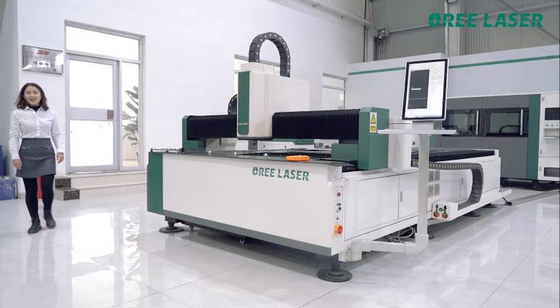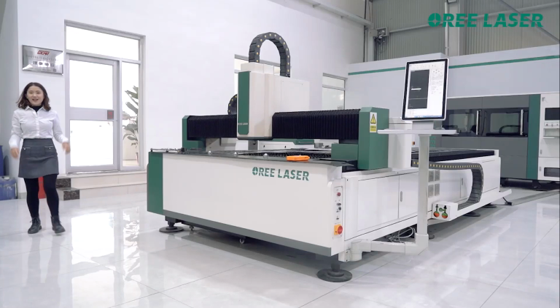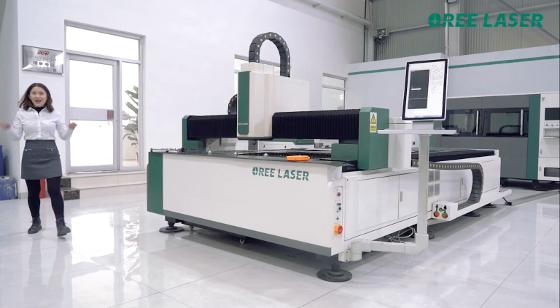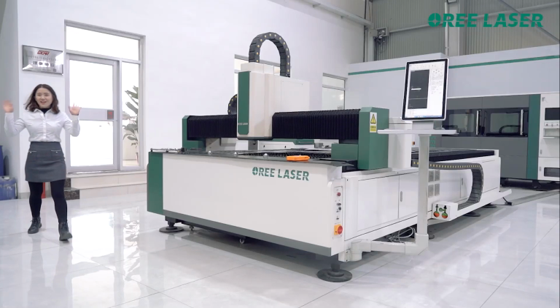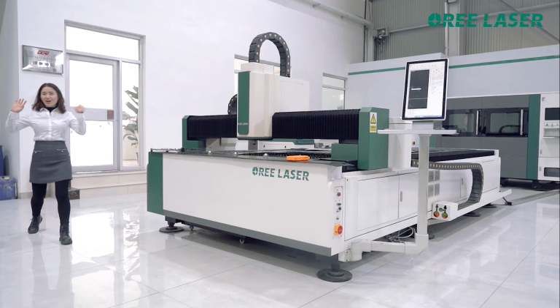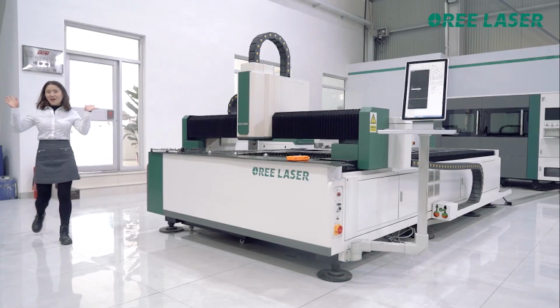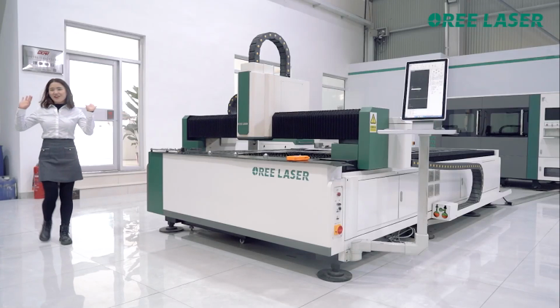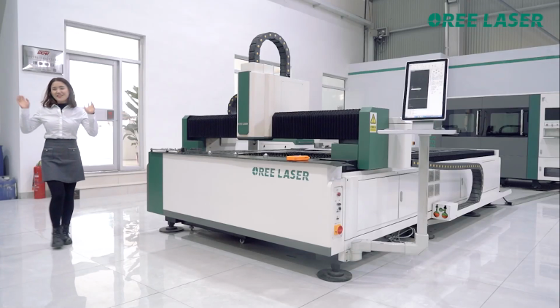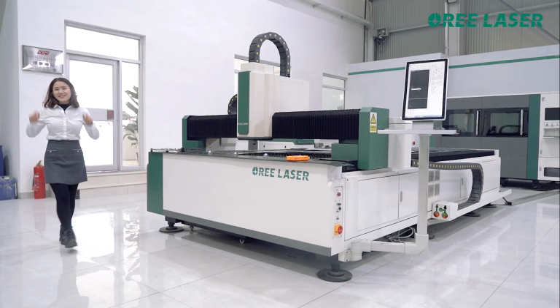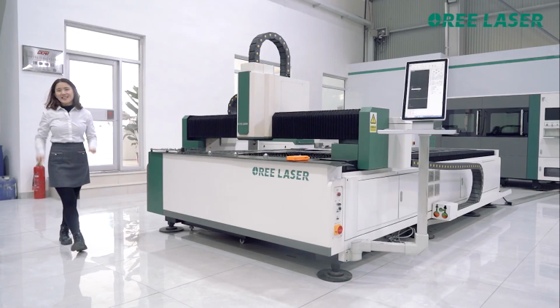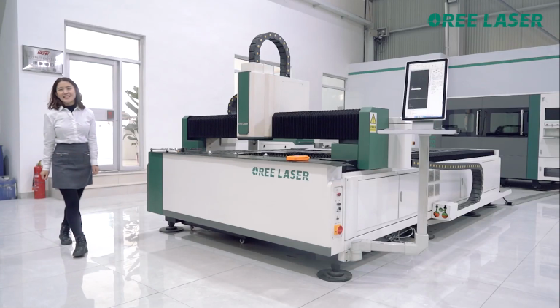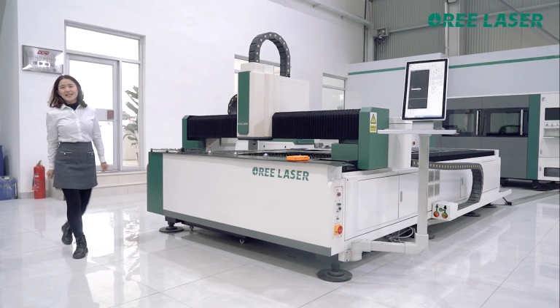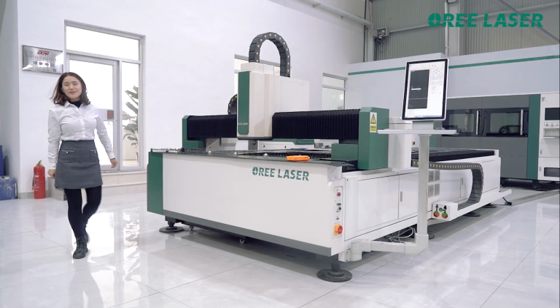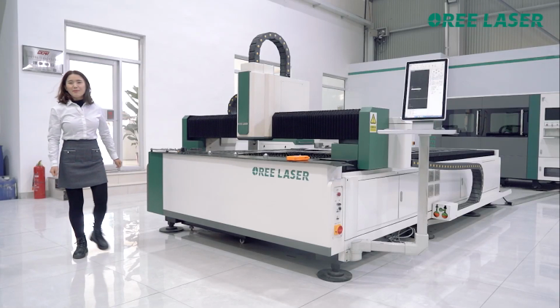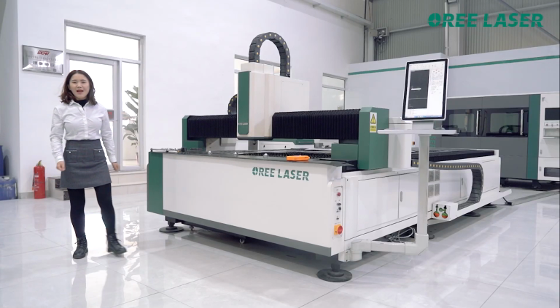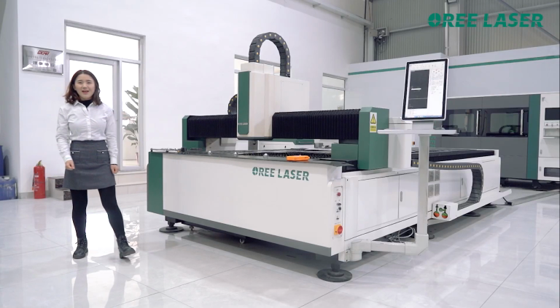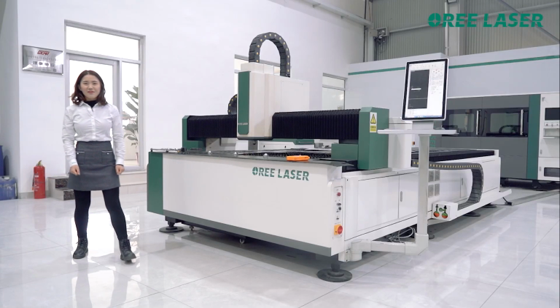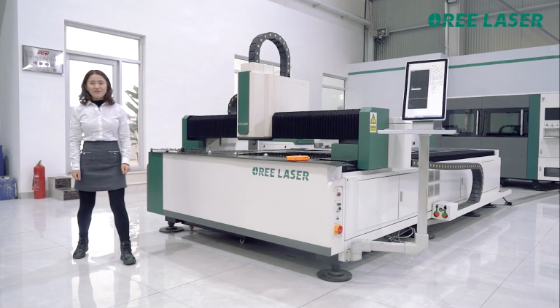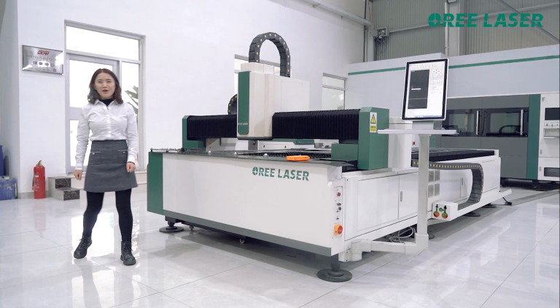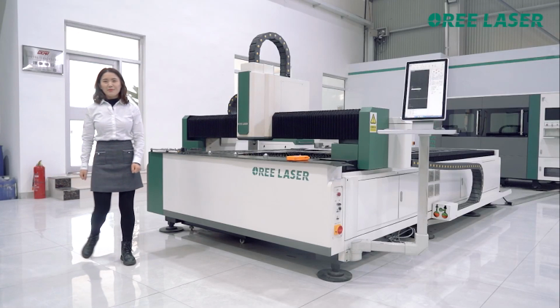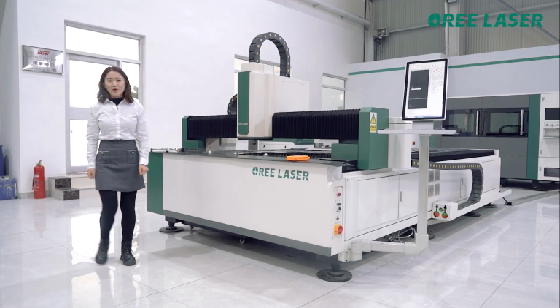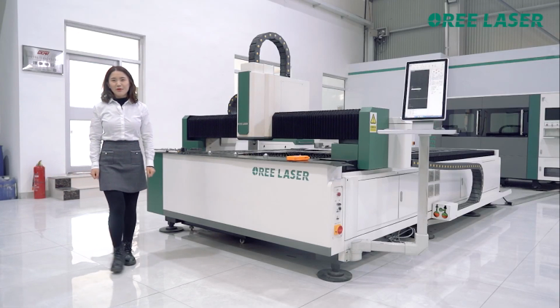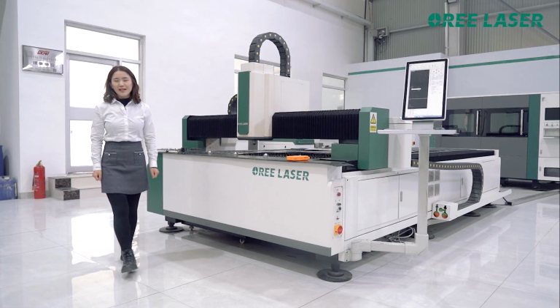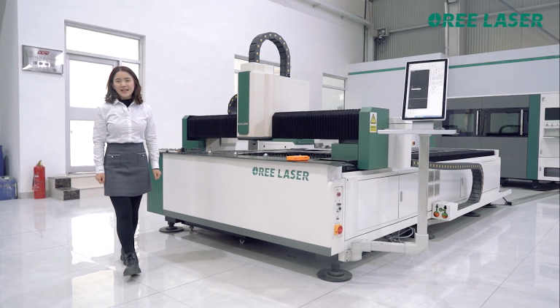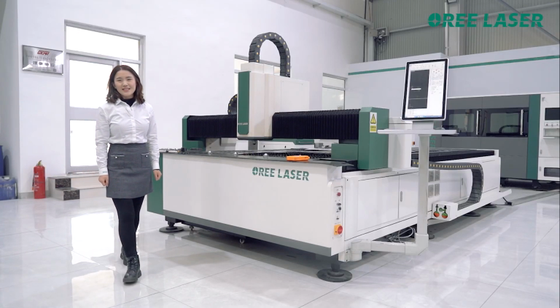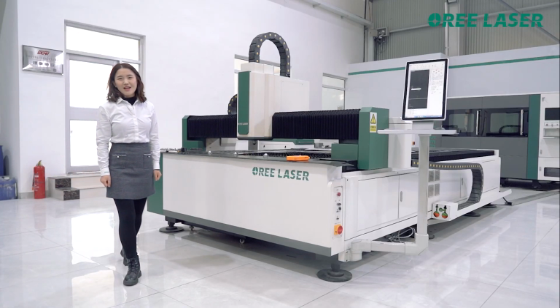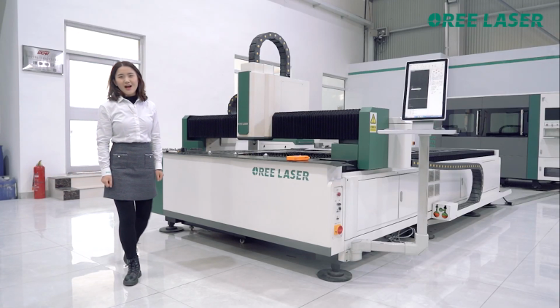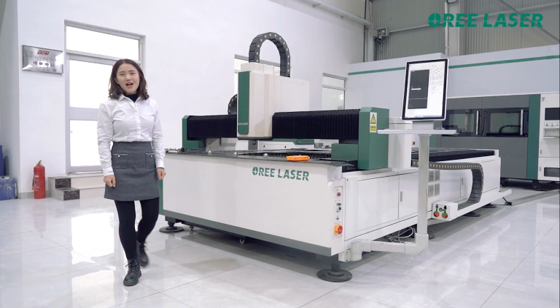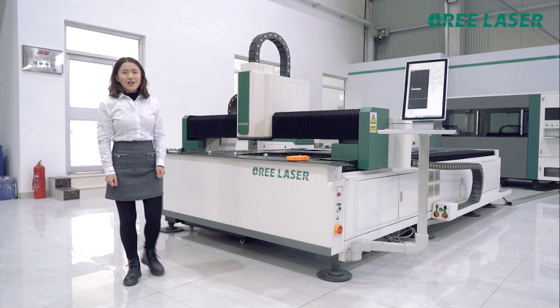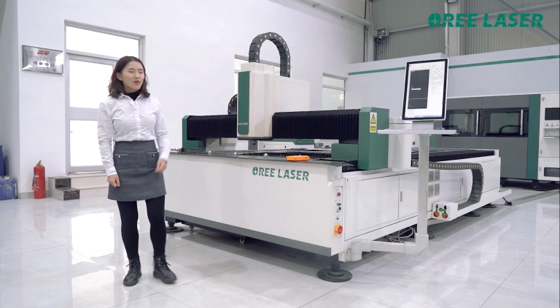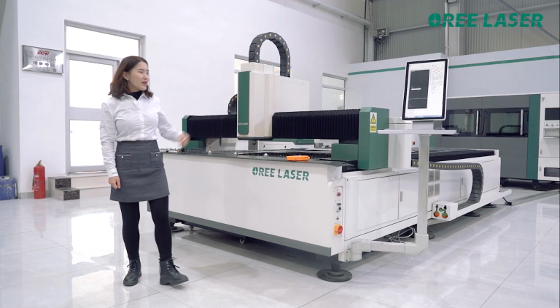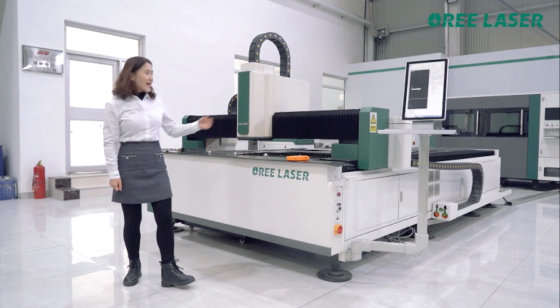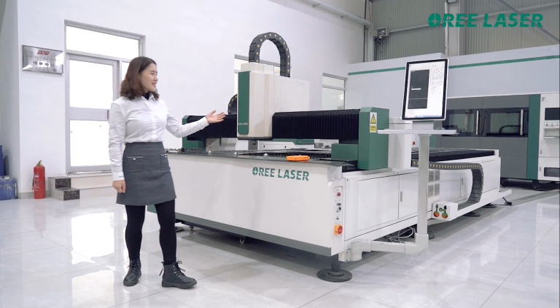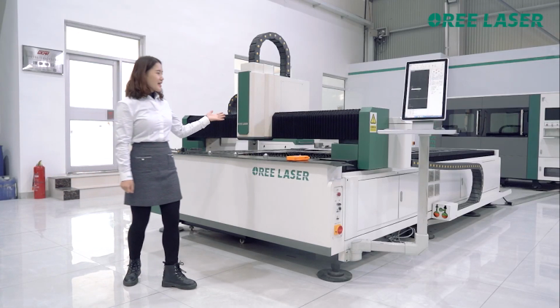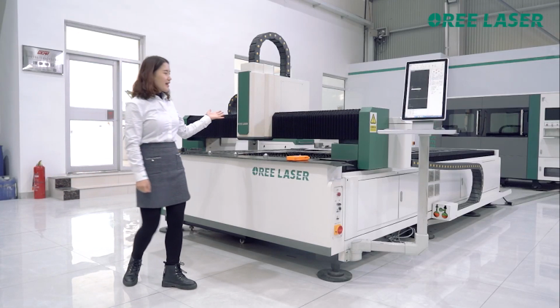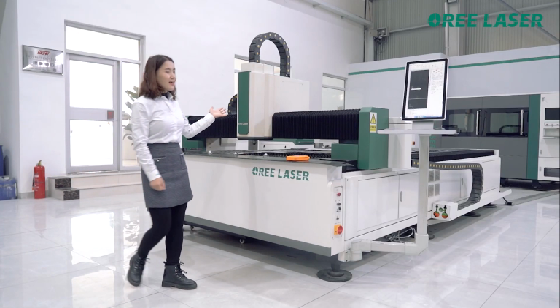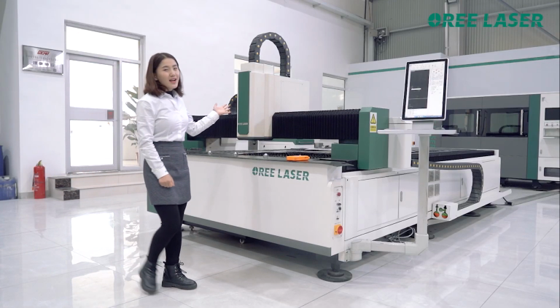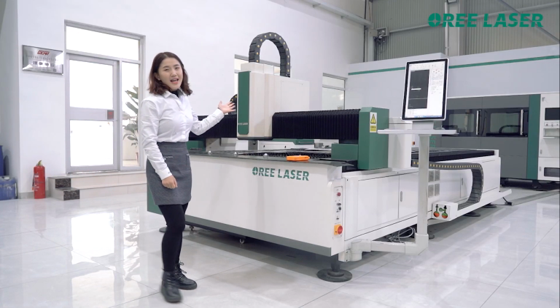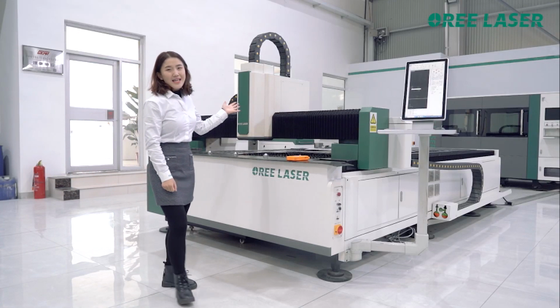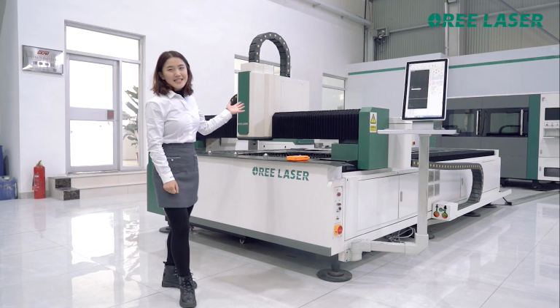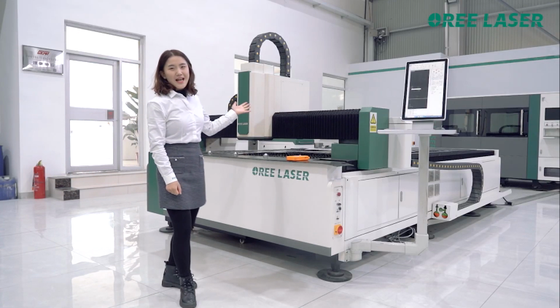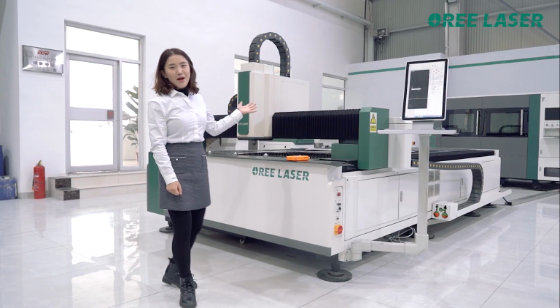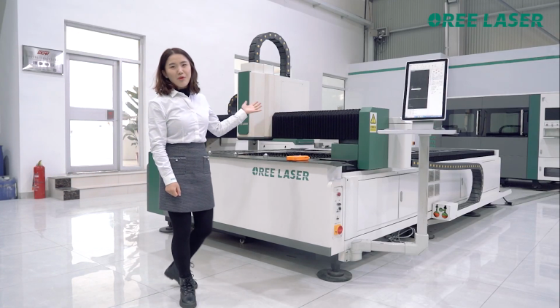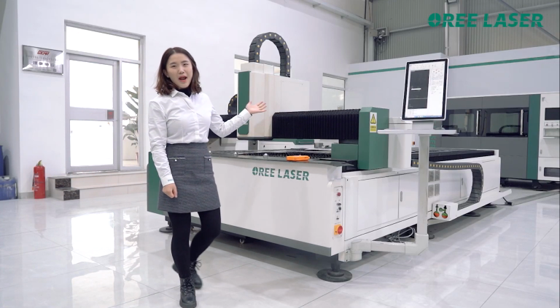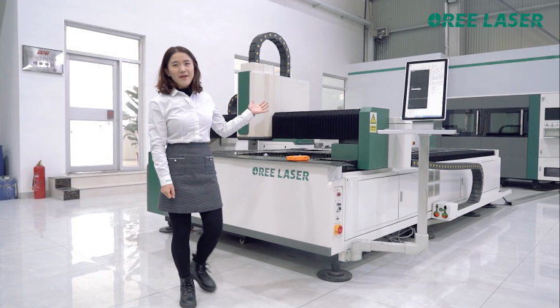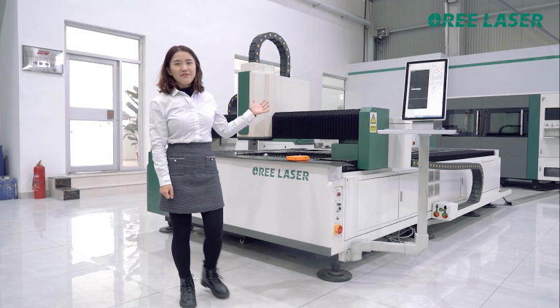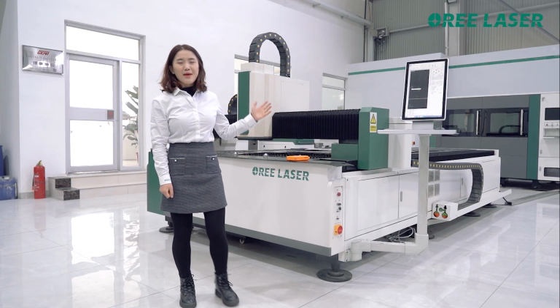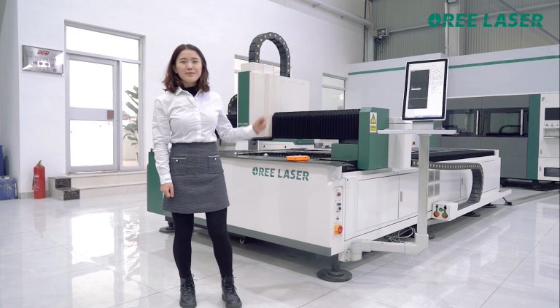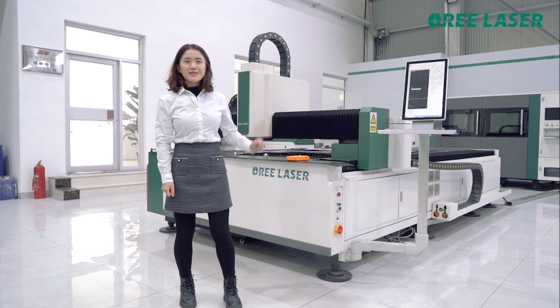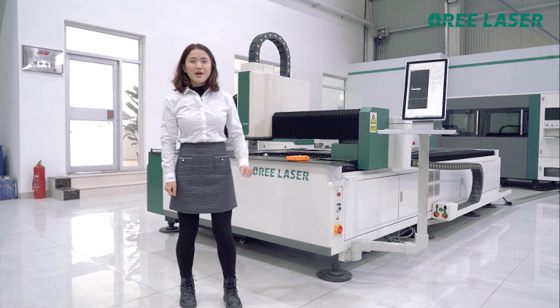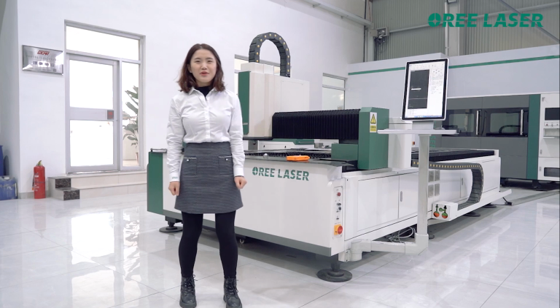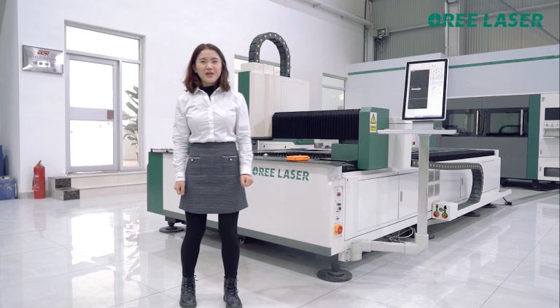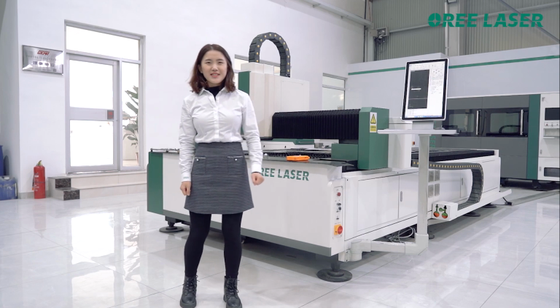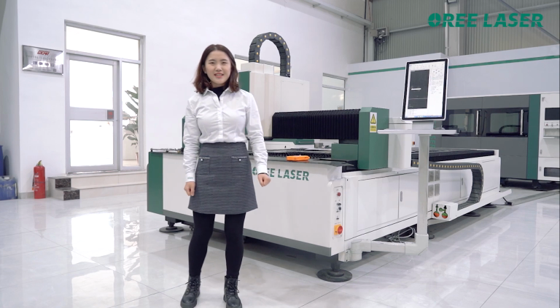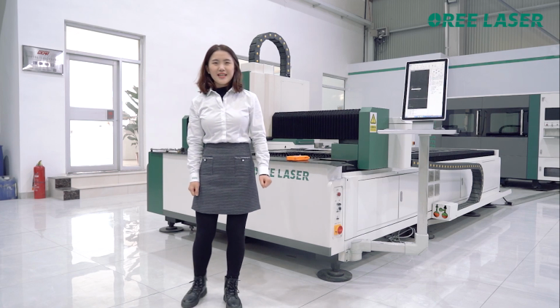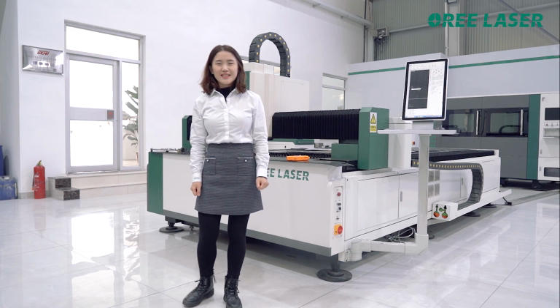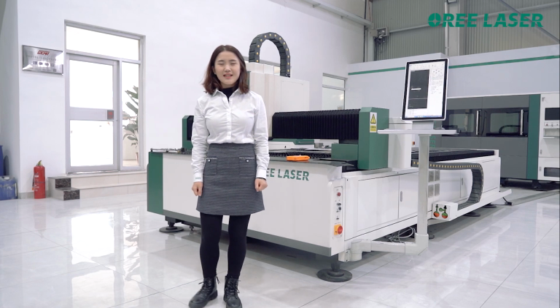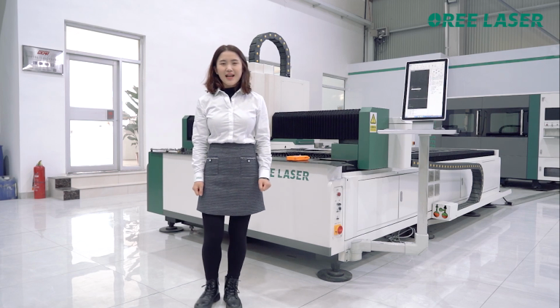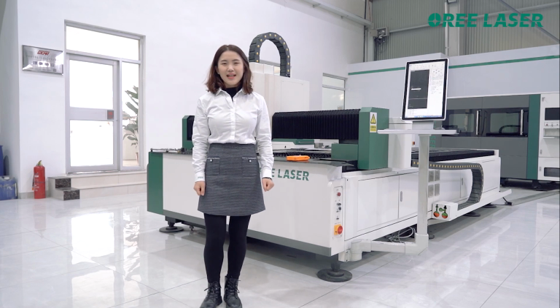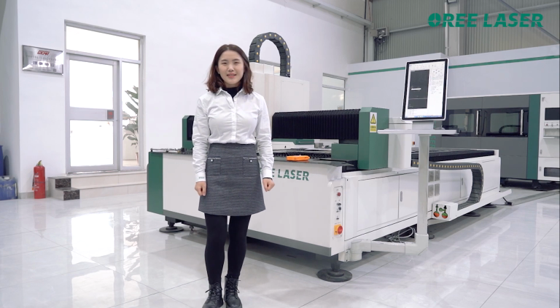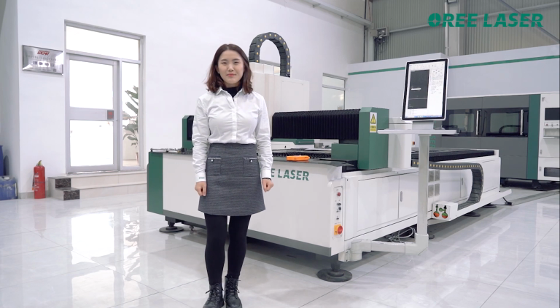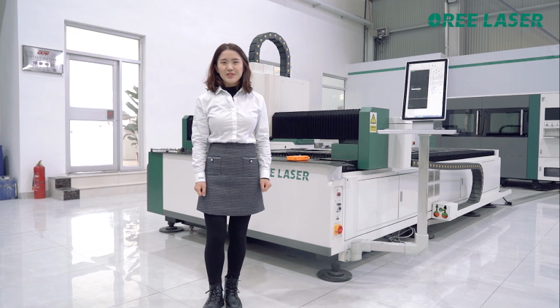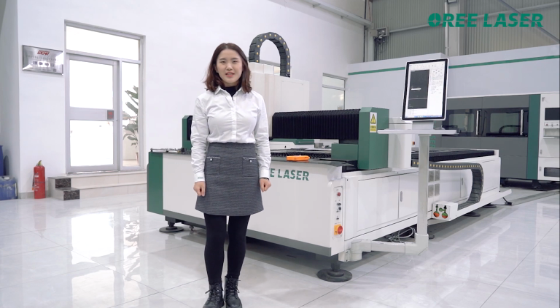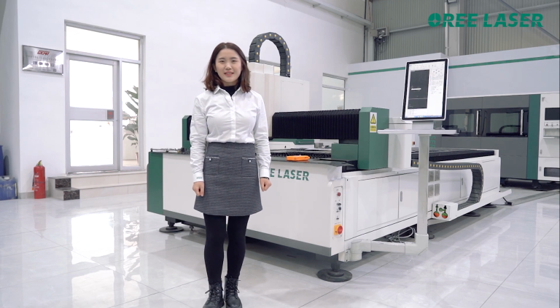Hello, this is Baila from Ori Laser. Look at here, it's our FM series laser cutting machine.